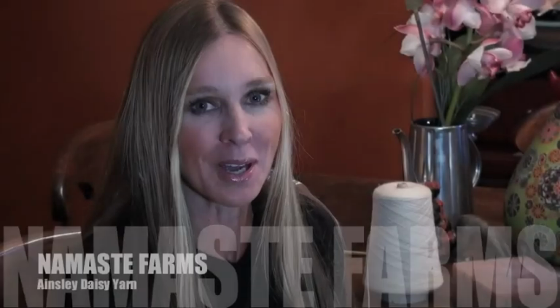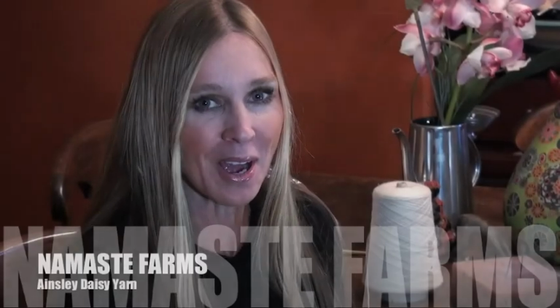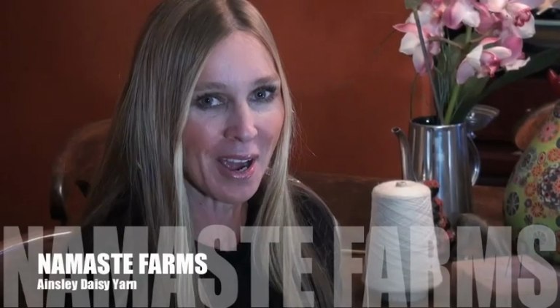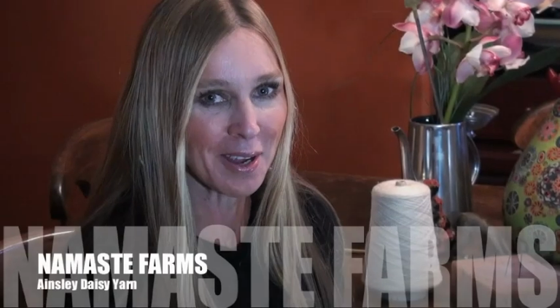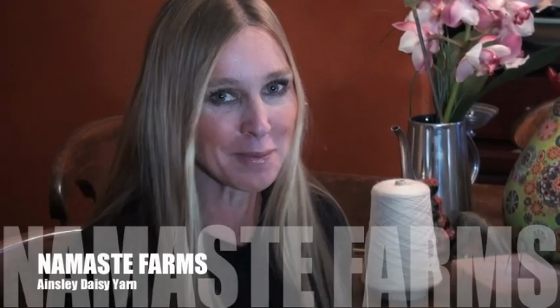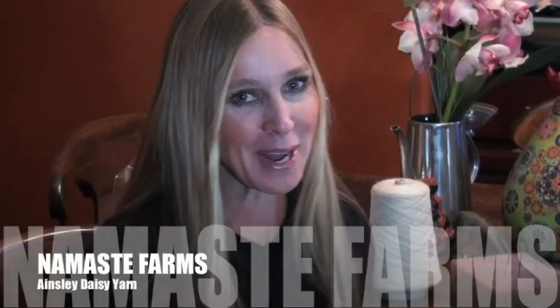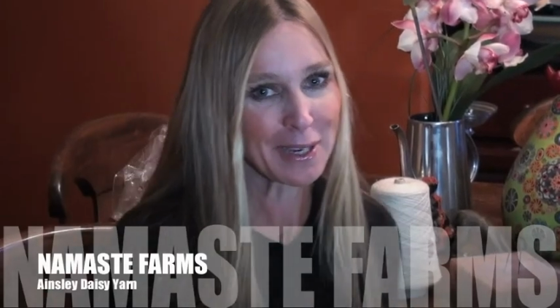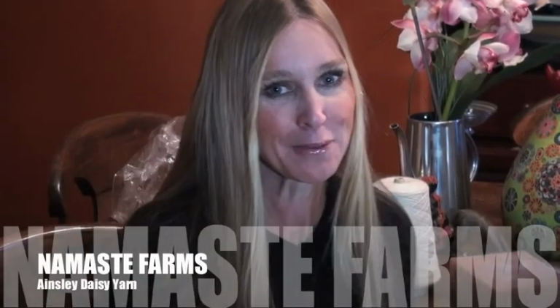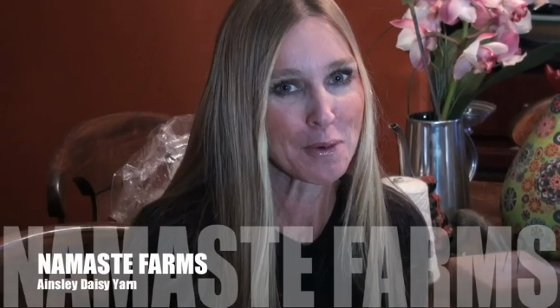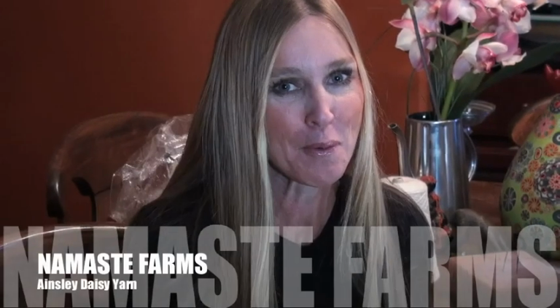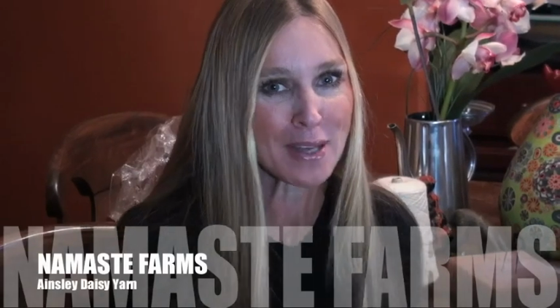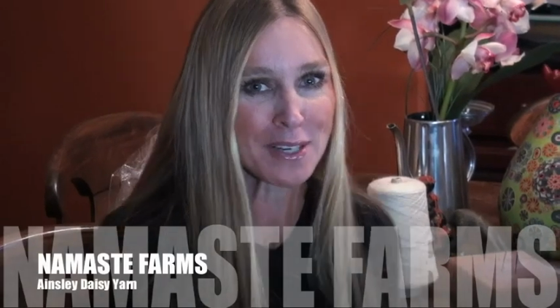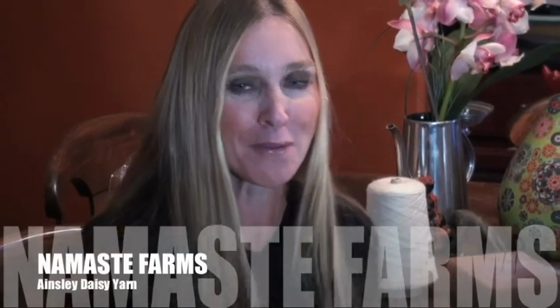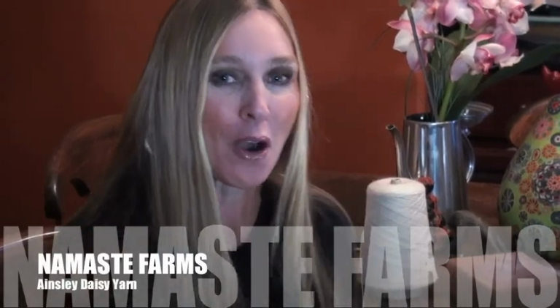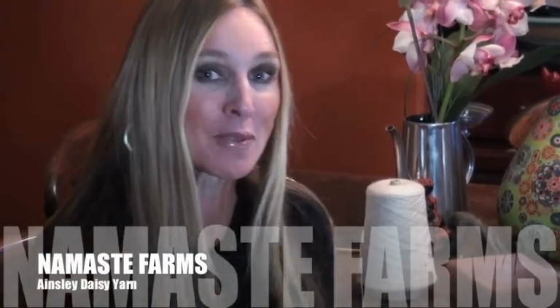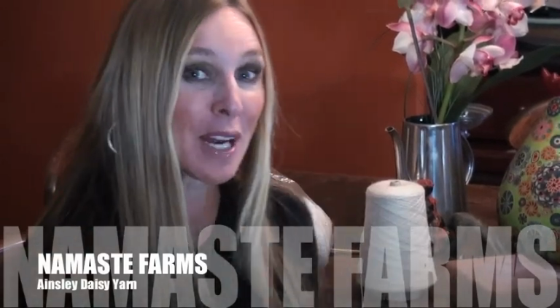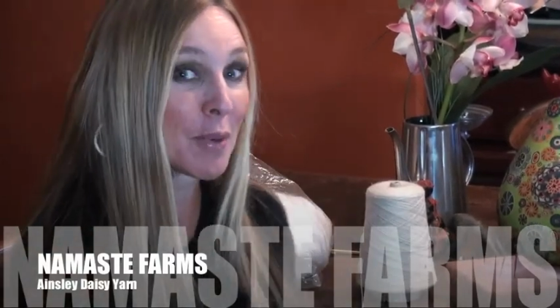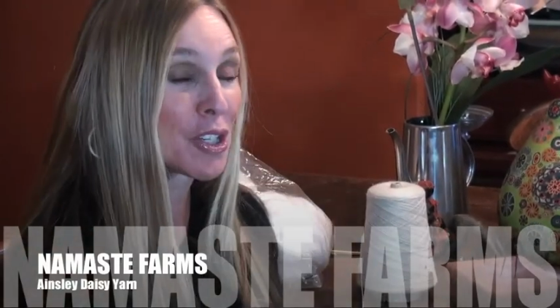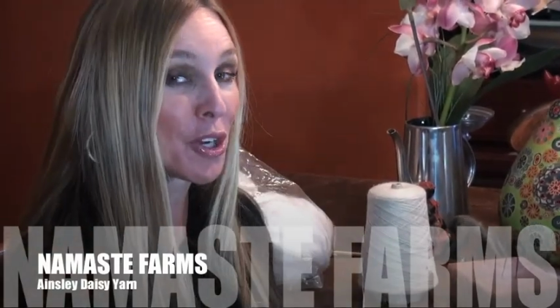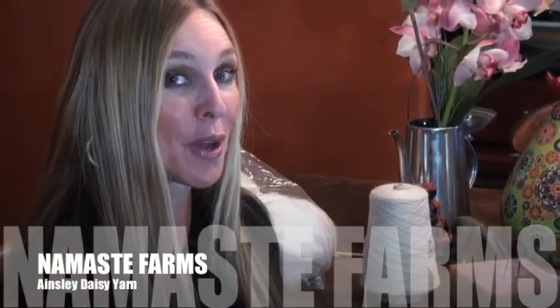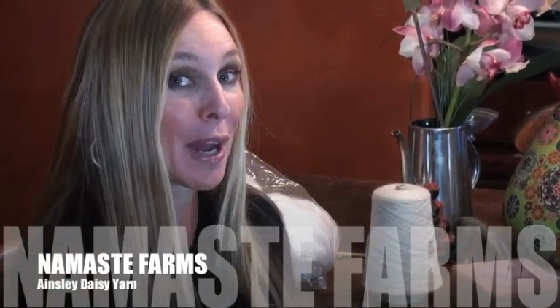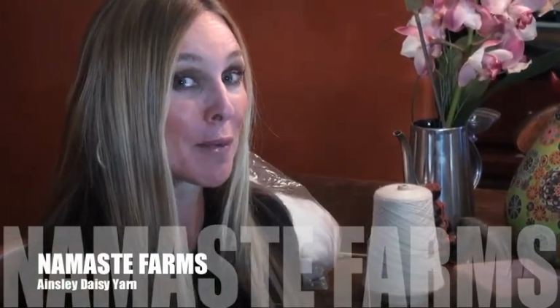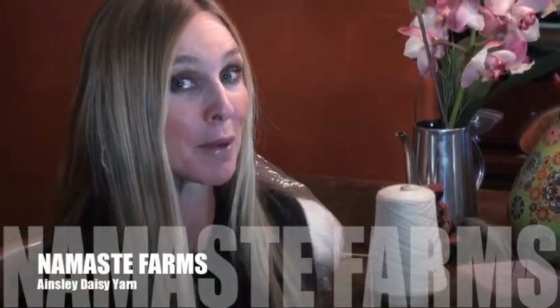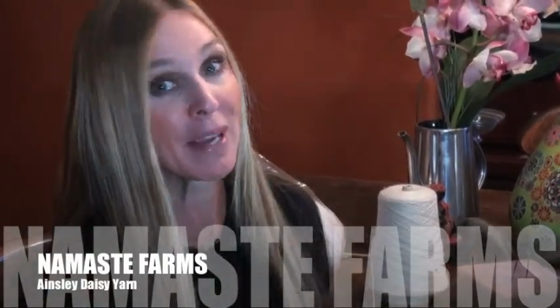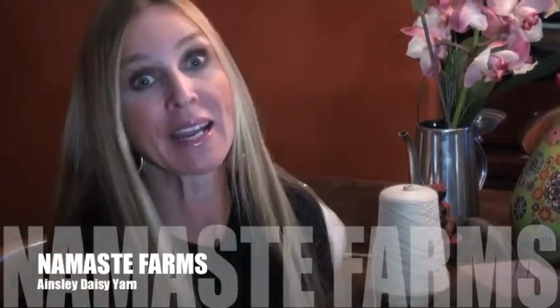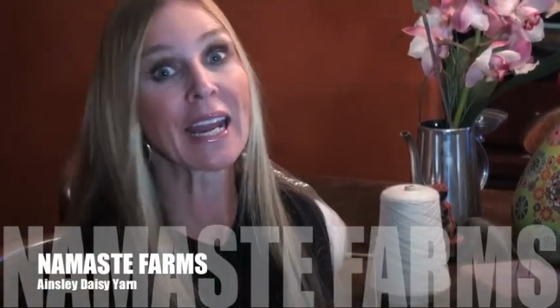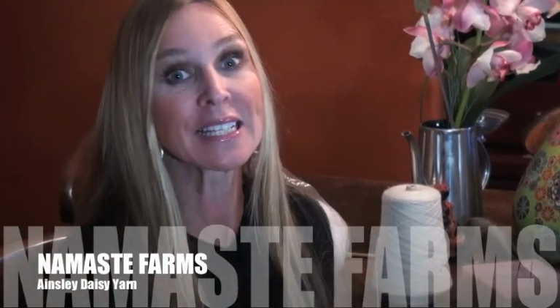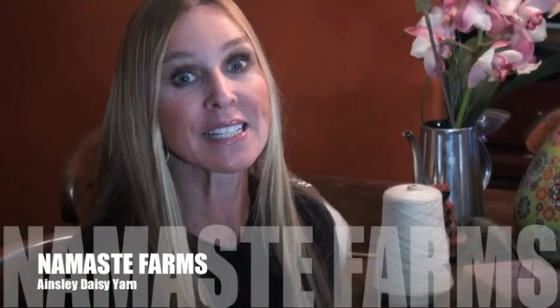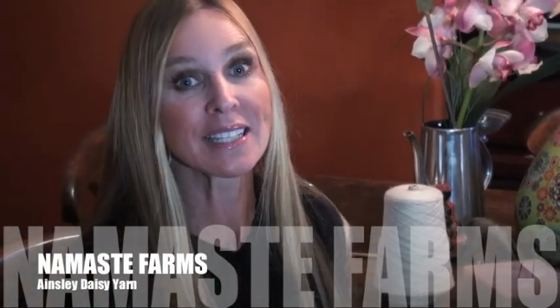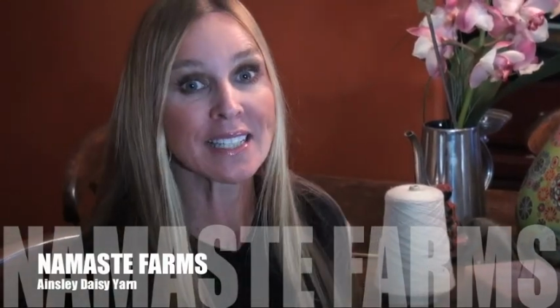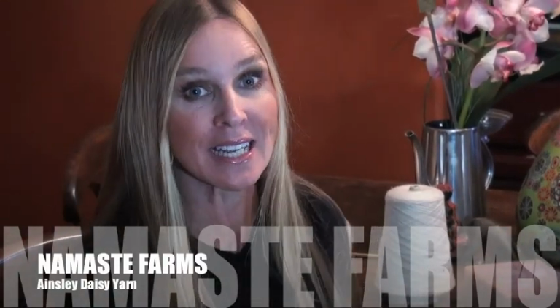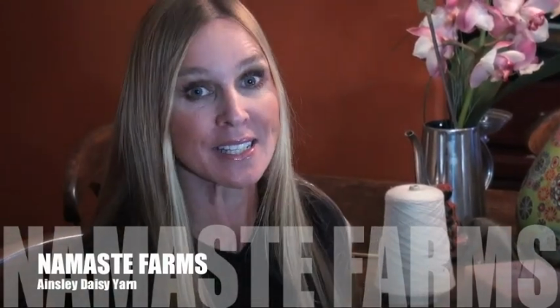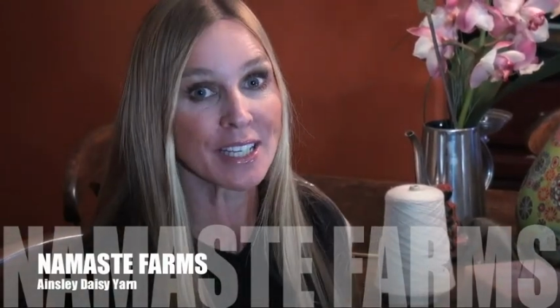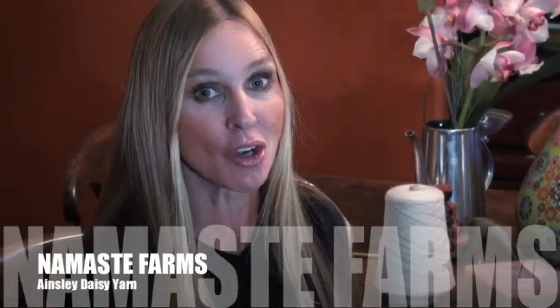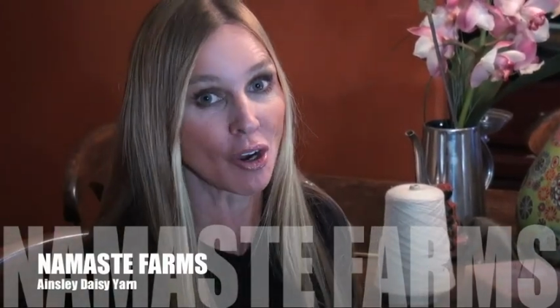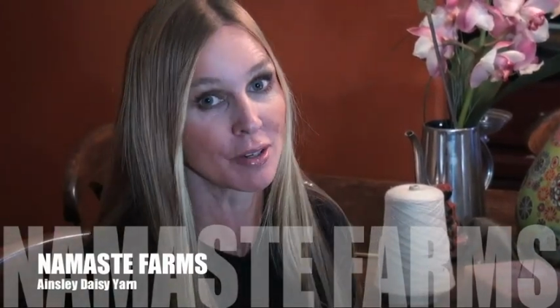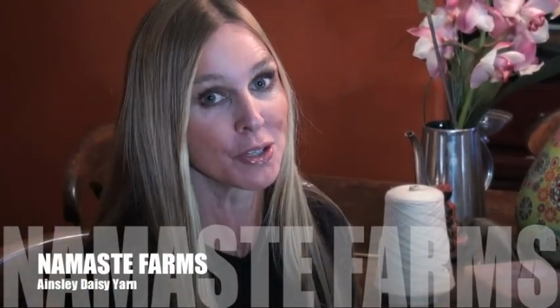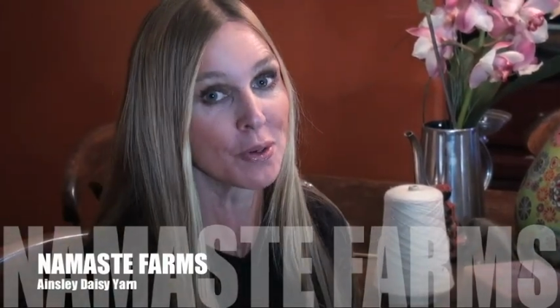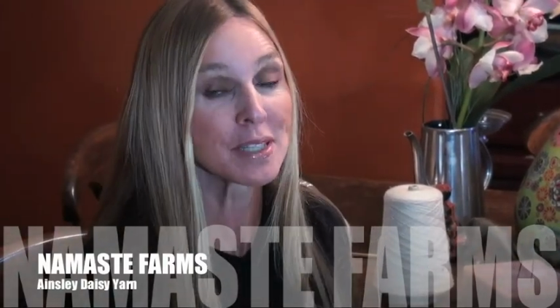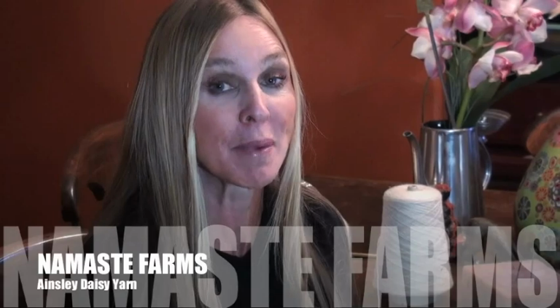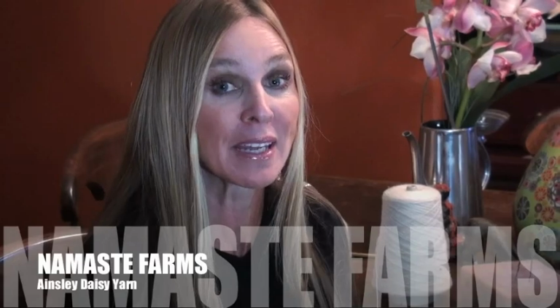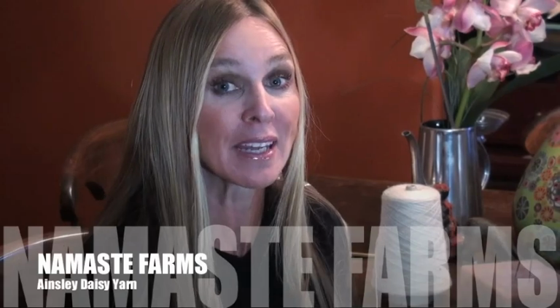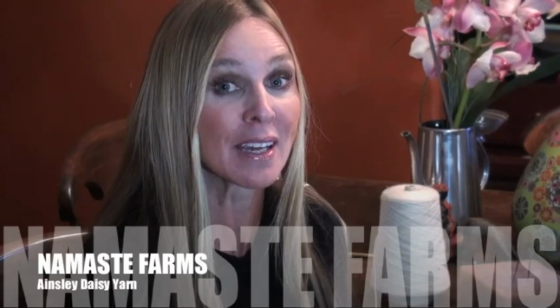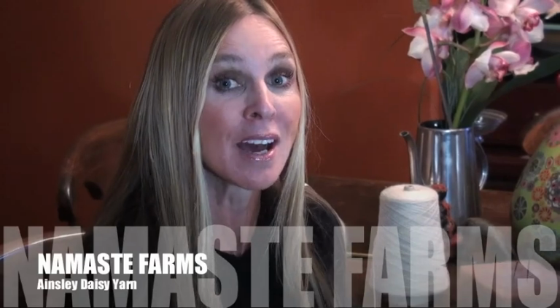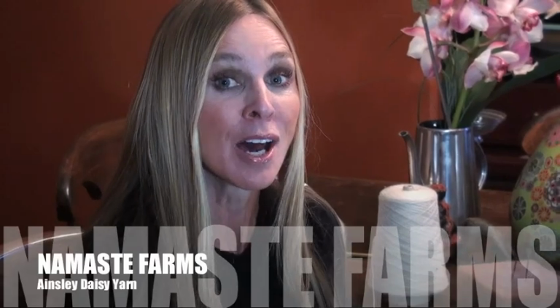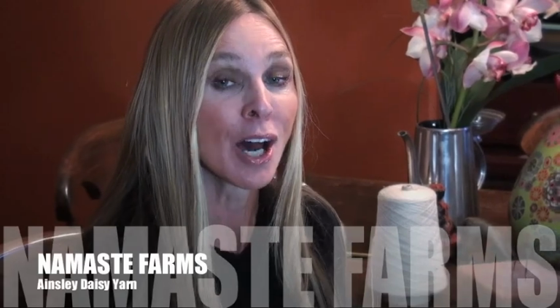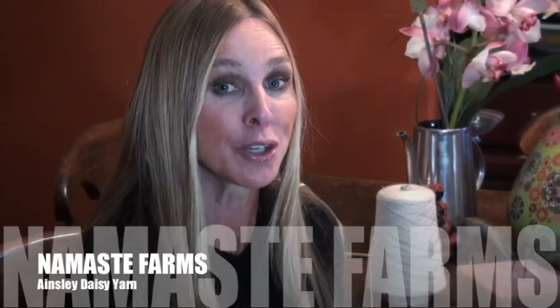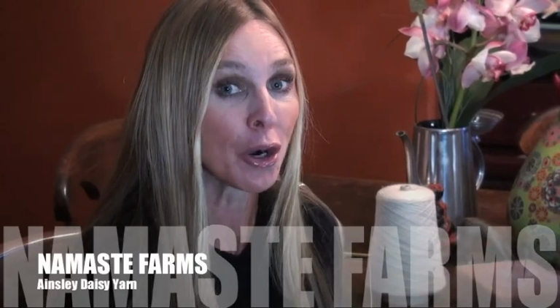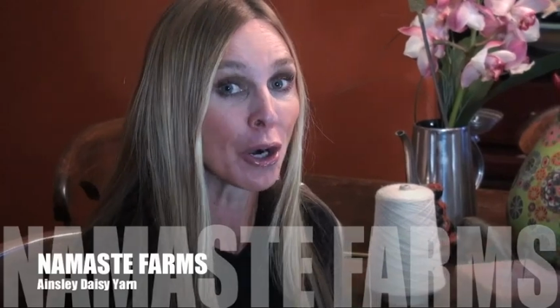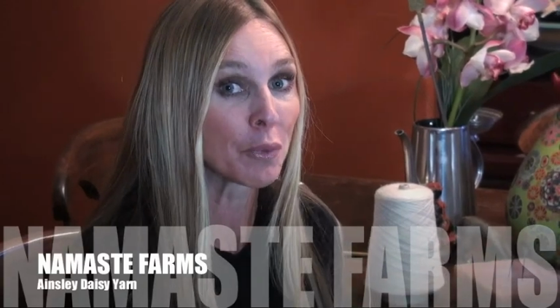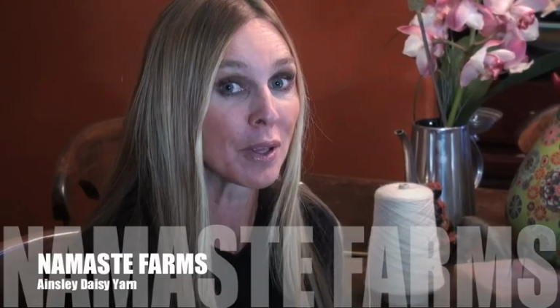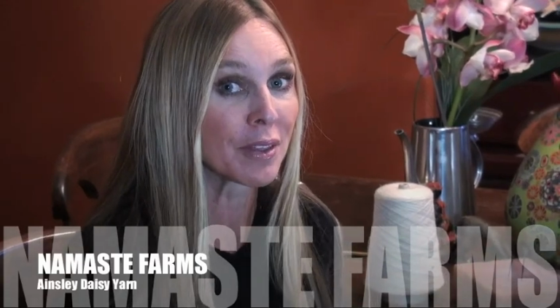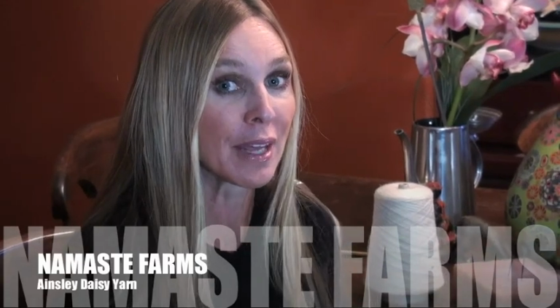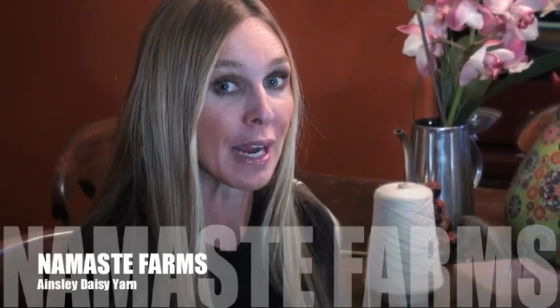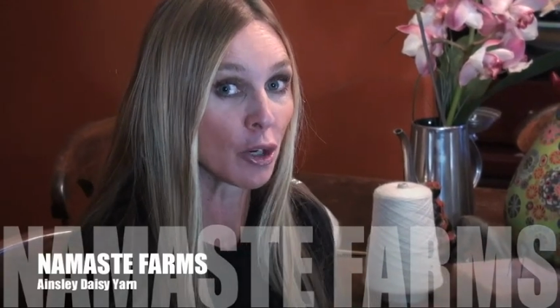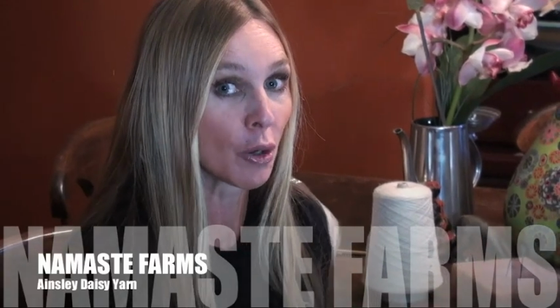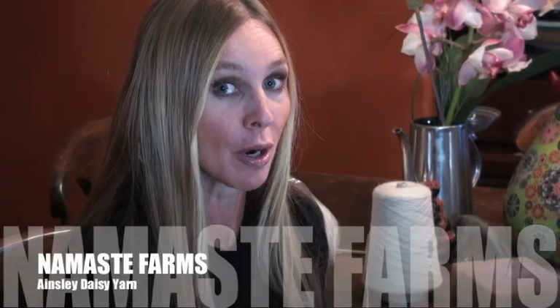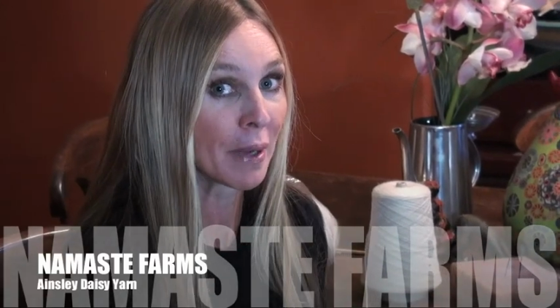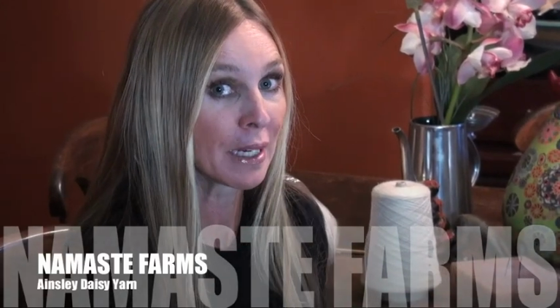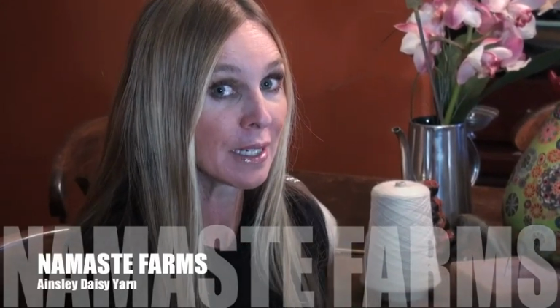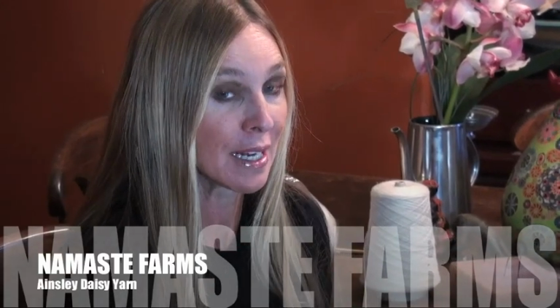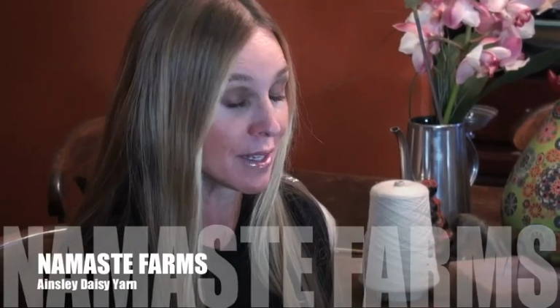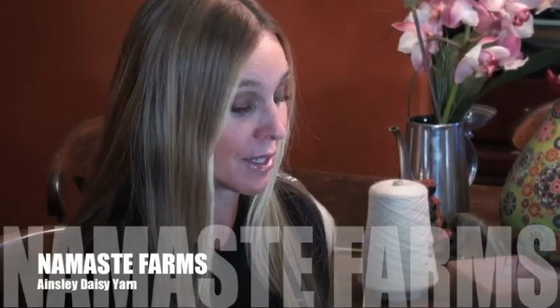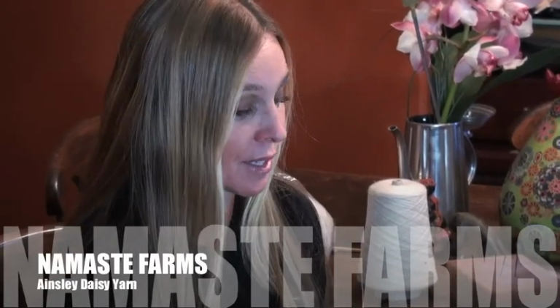Hi, I'm Natalie from Namaste Farms and I'm going to show you how to make my Ainsley Daisy yarn. It's making a yarn with Angora Bunny Daisies.